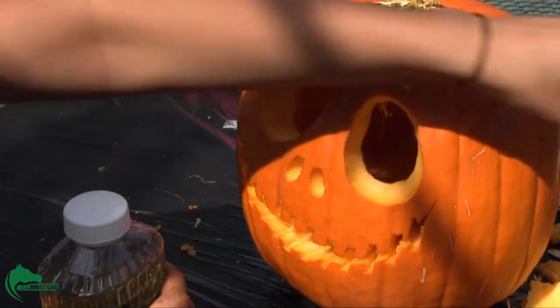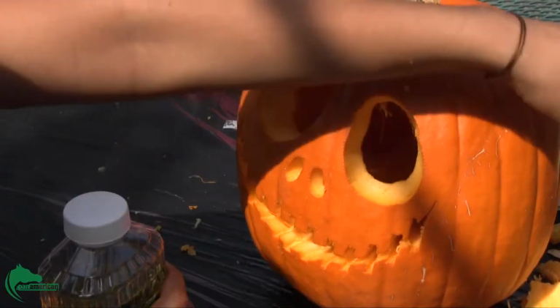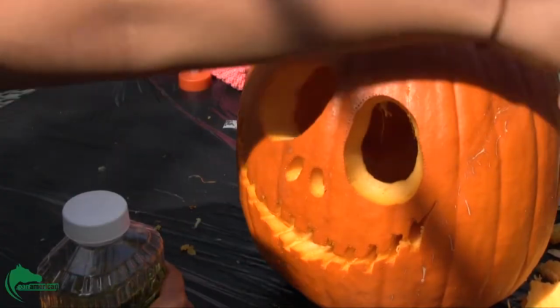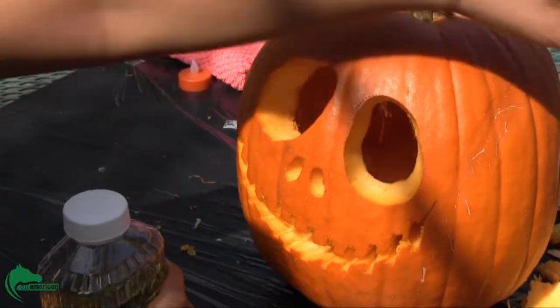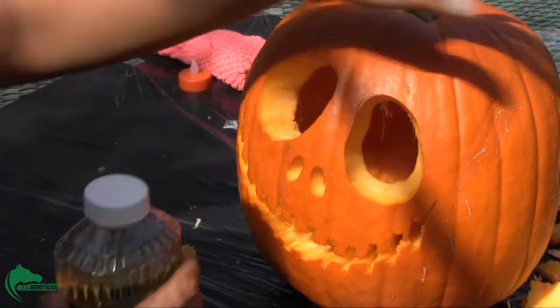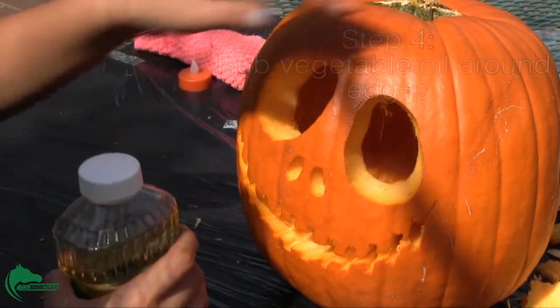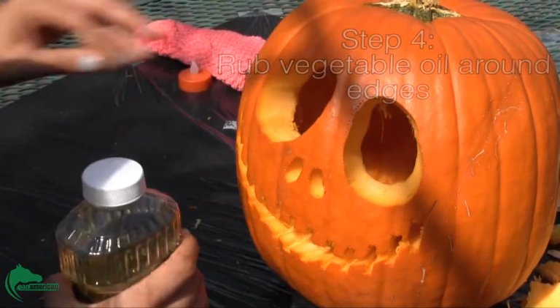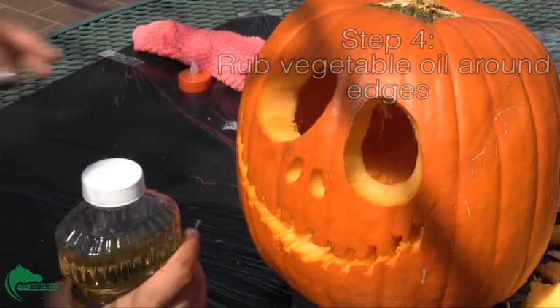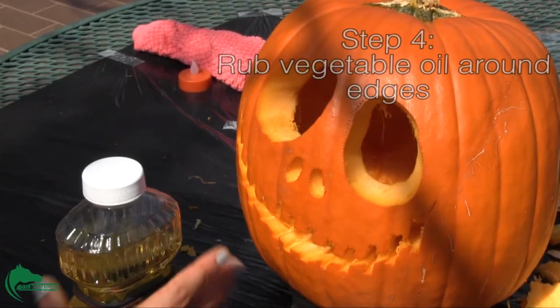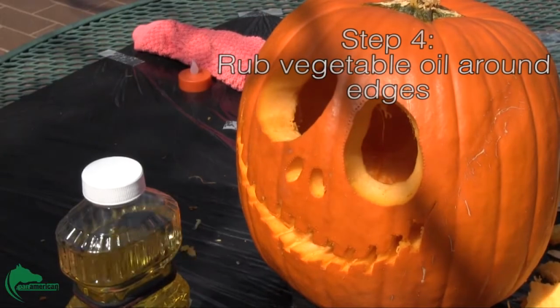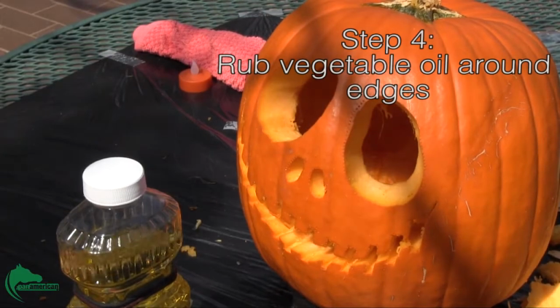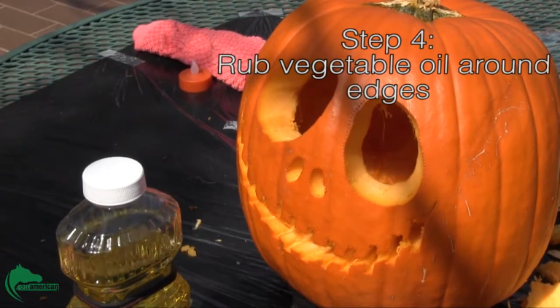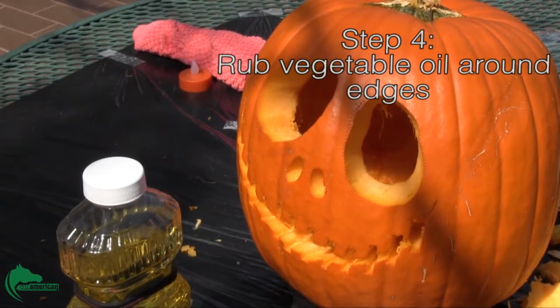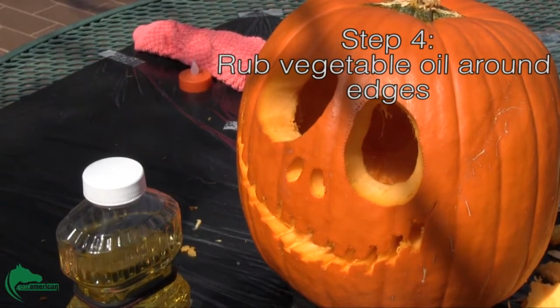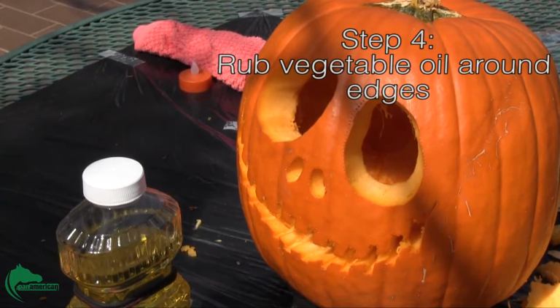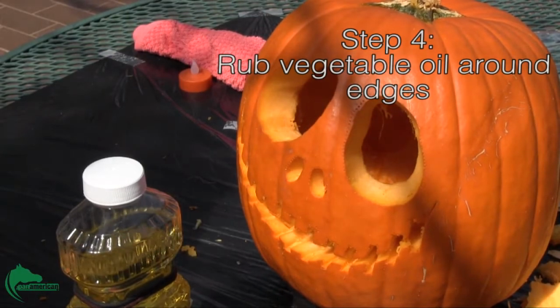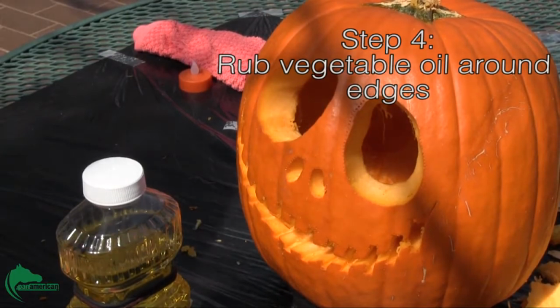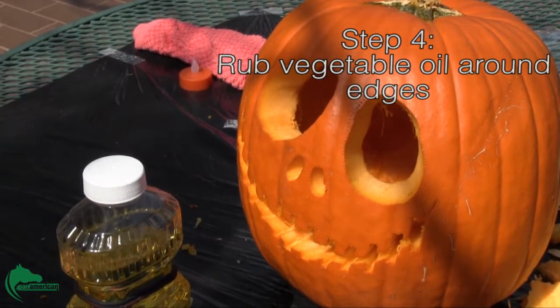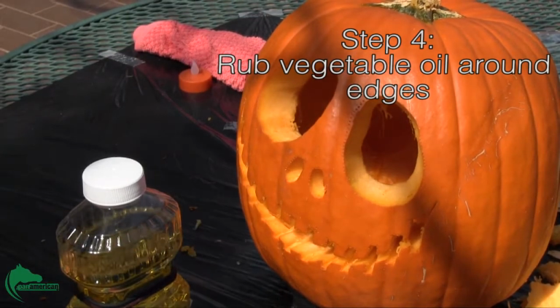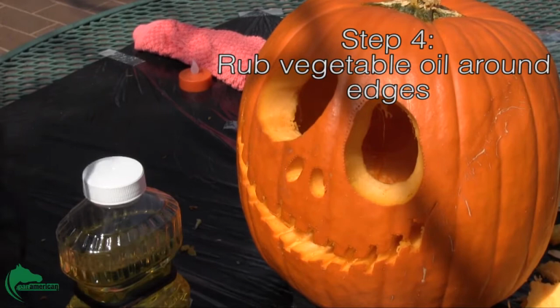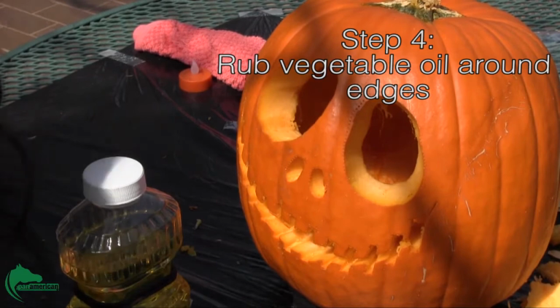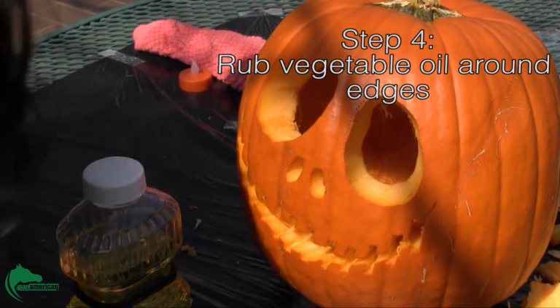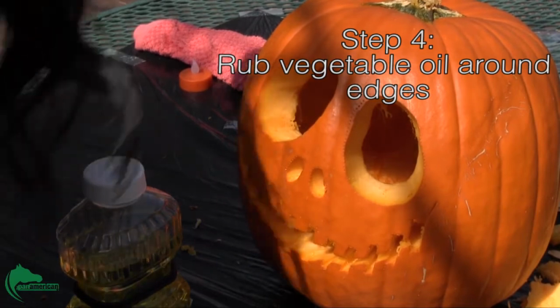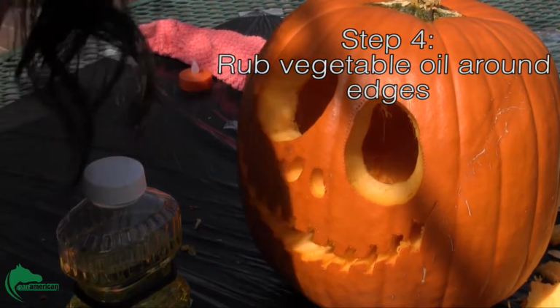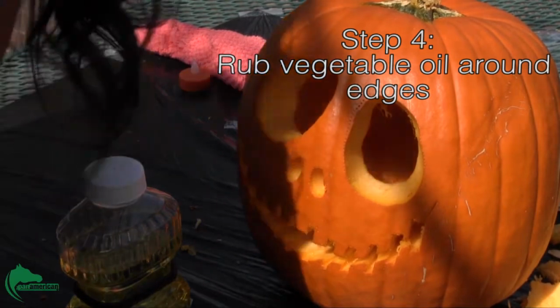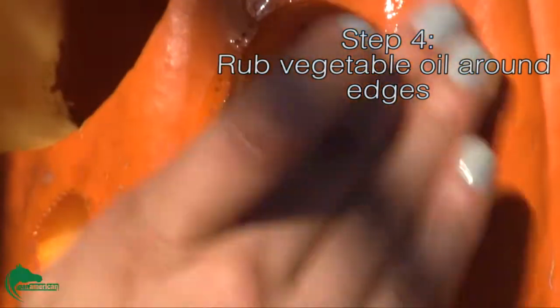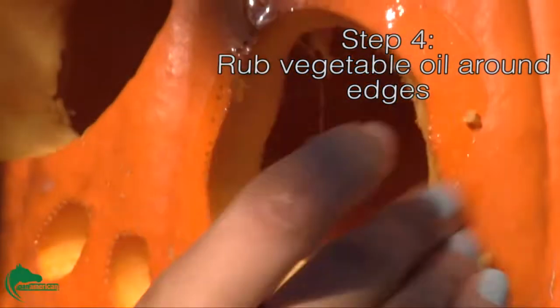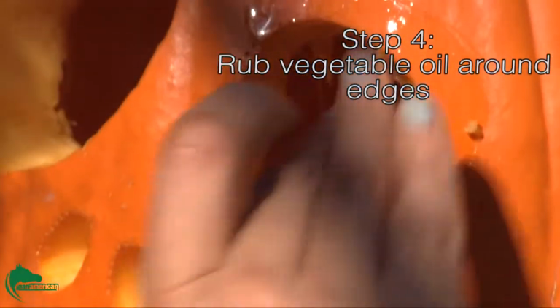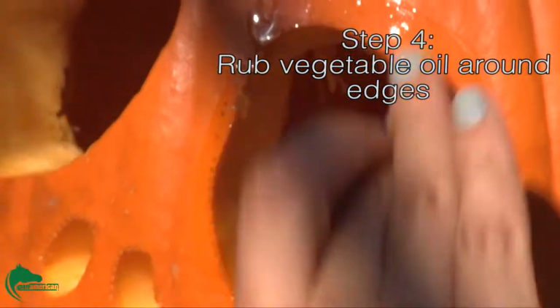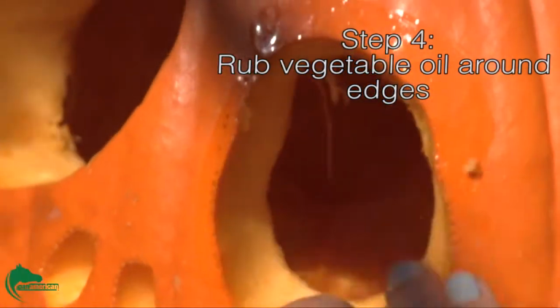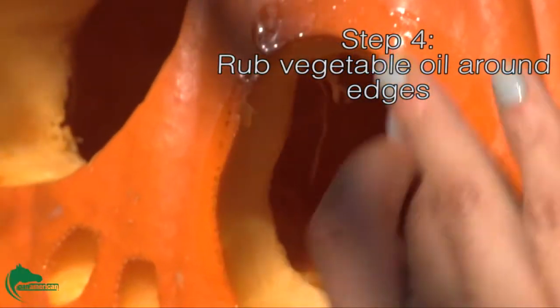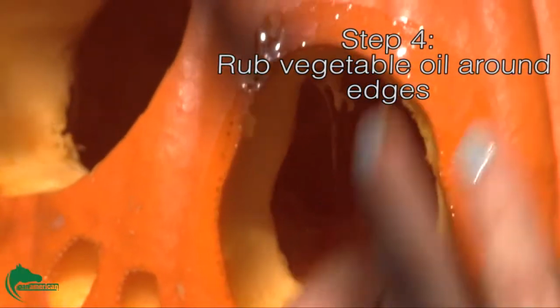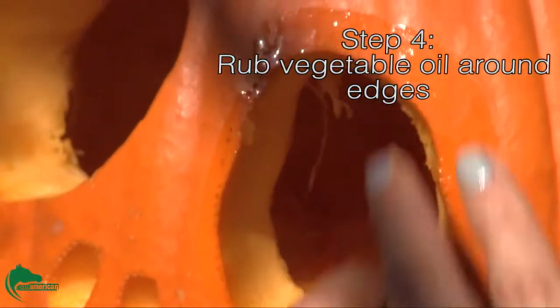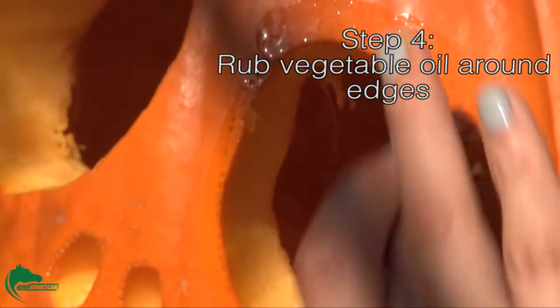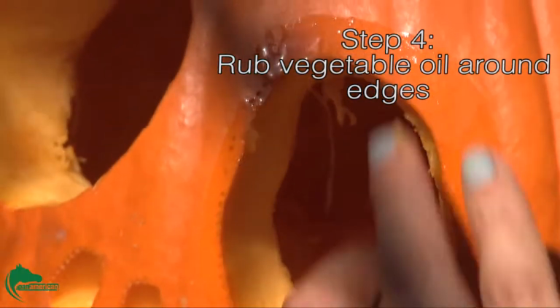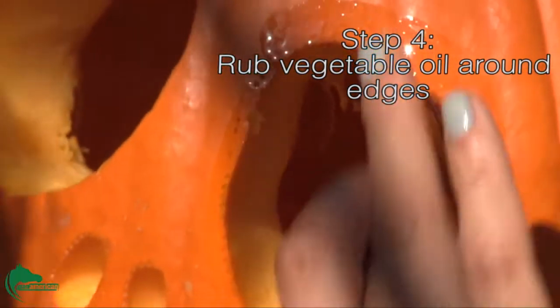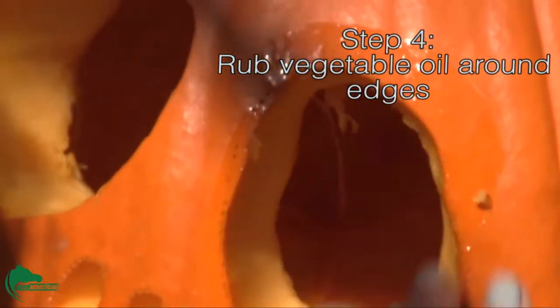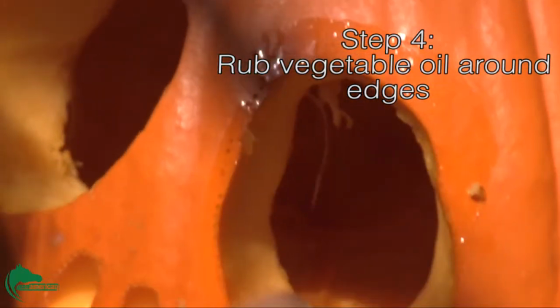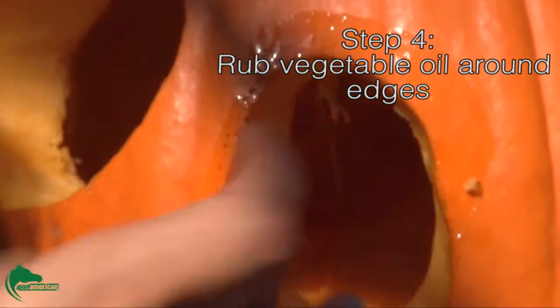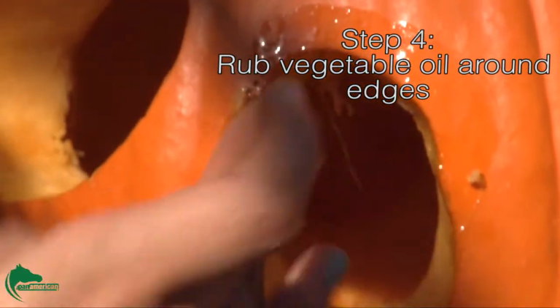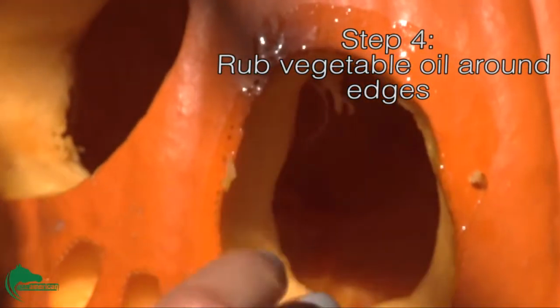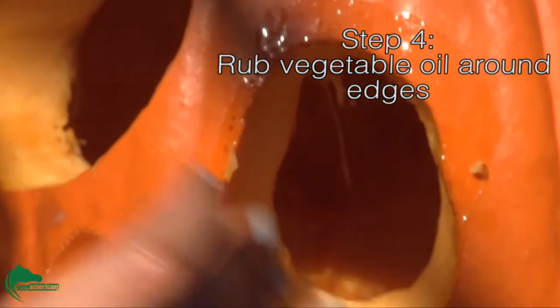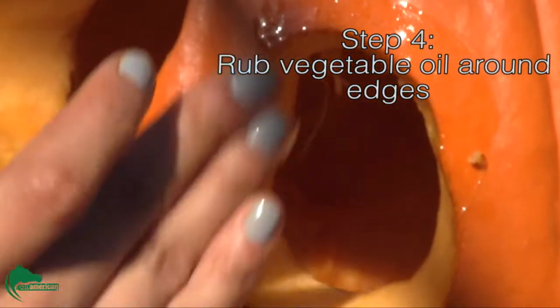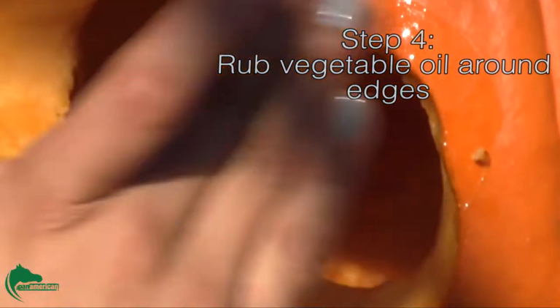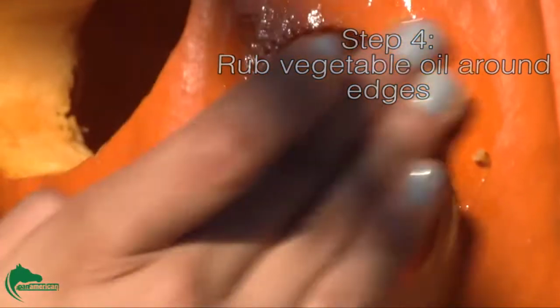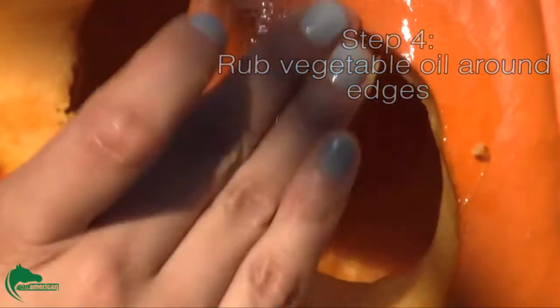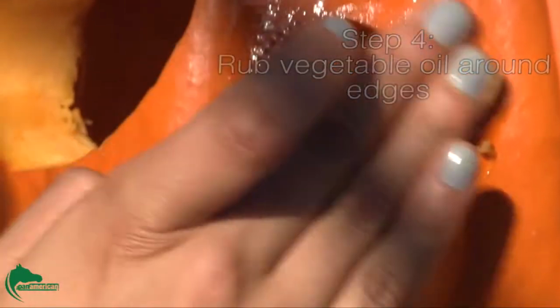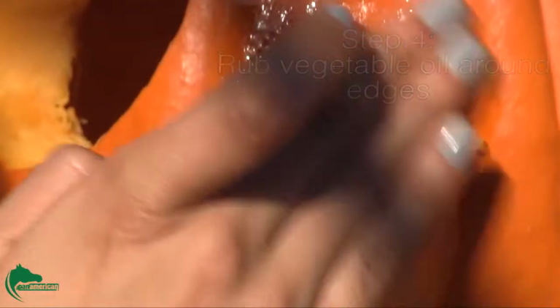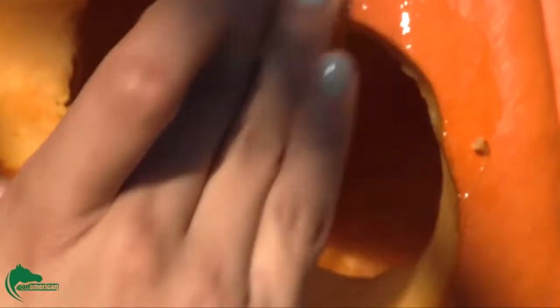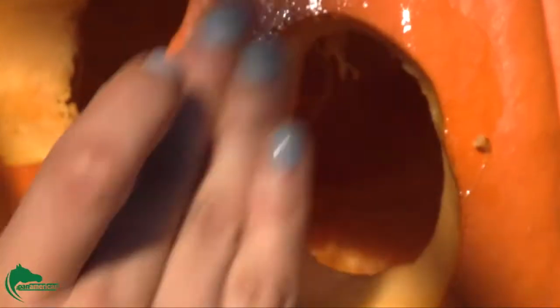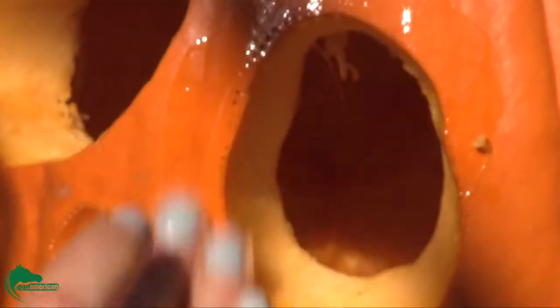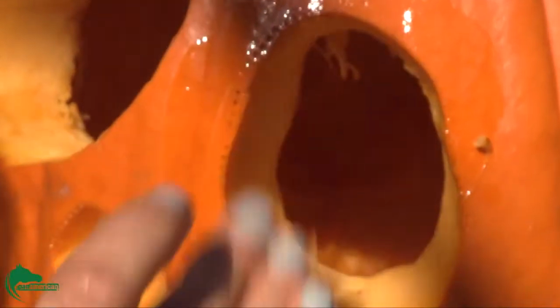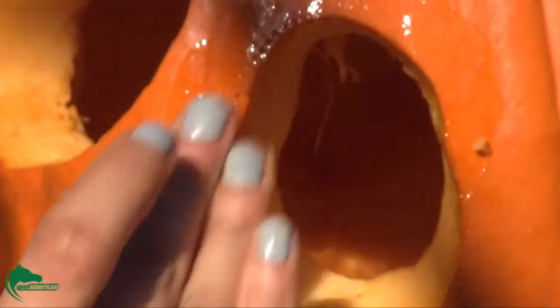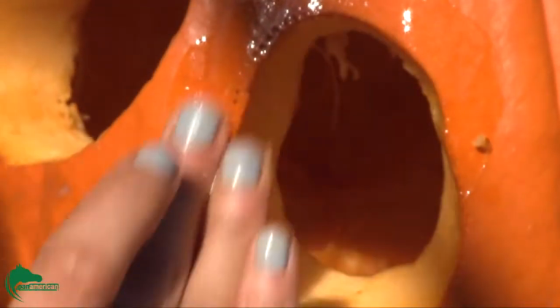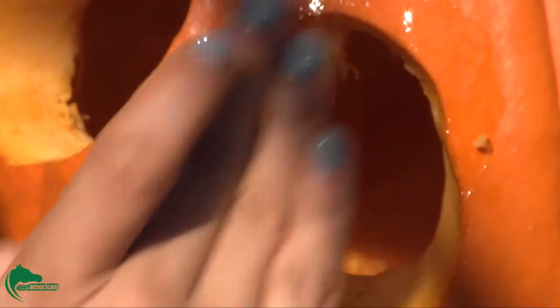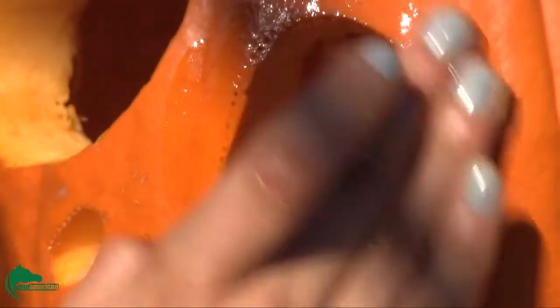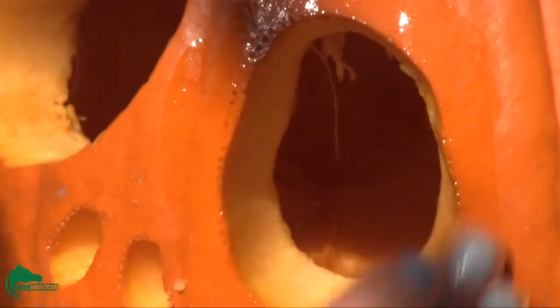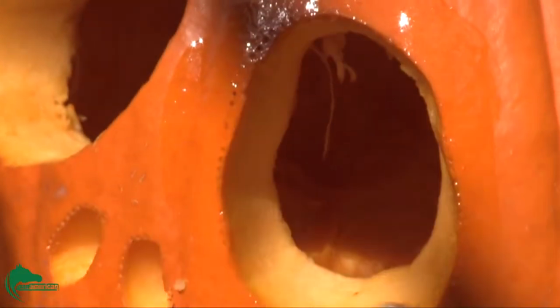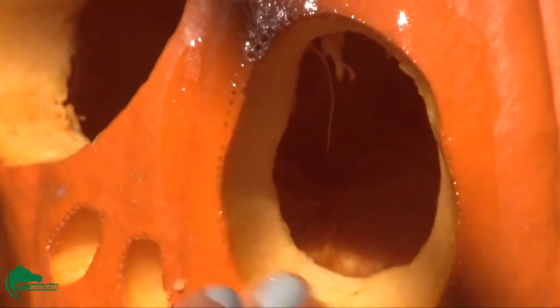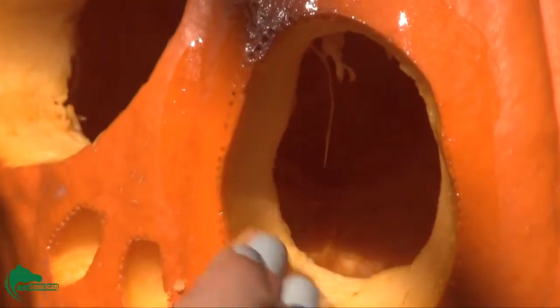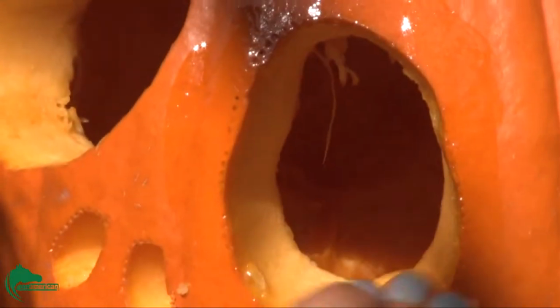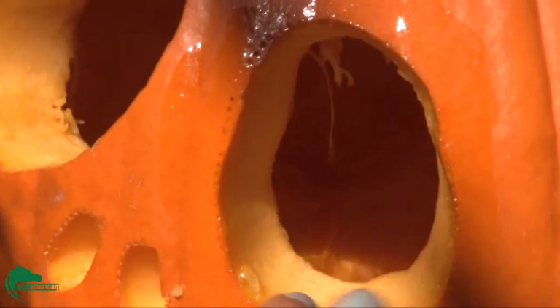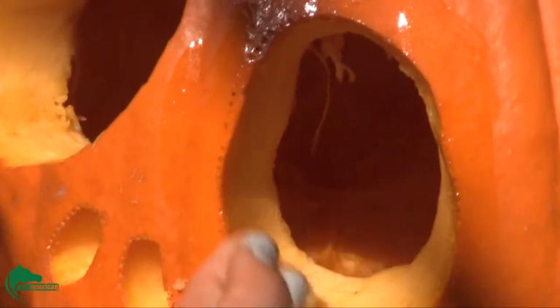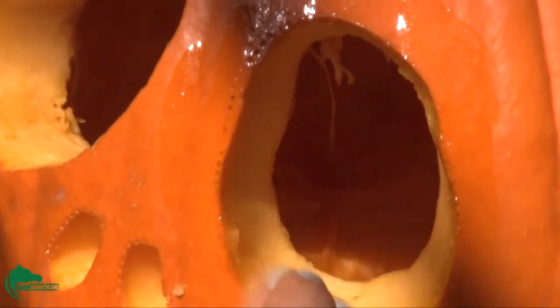Step 4. When you have carved your pumpkin to your liking, to preserve the pumpkin, rub vegetable oil around the edges.